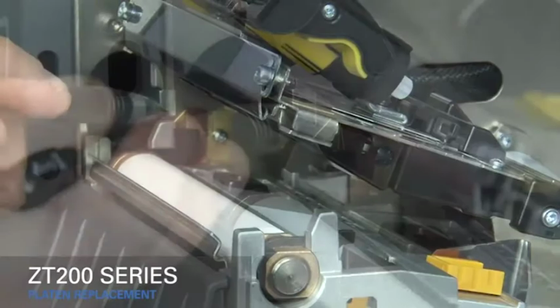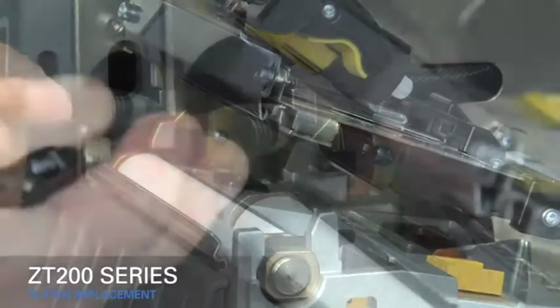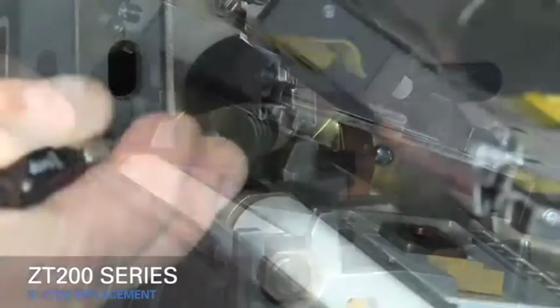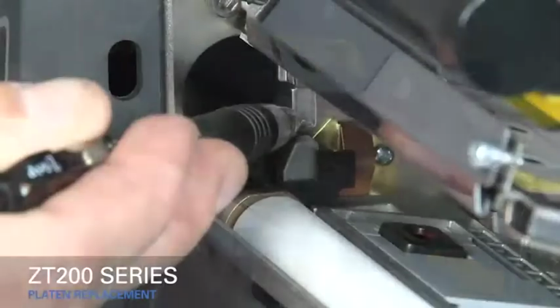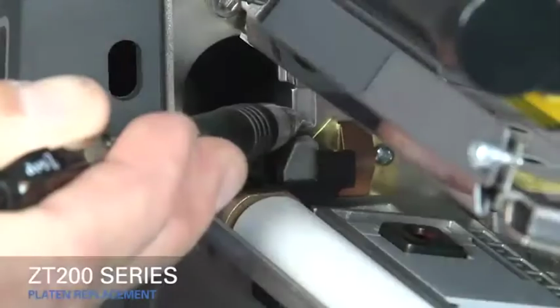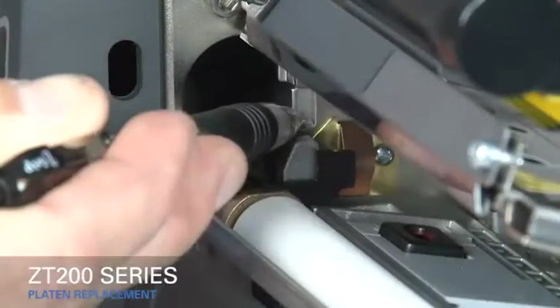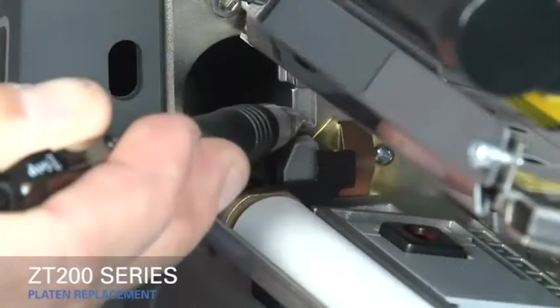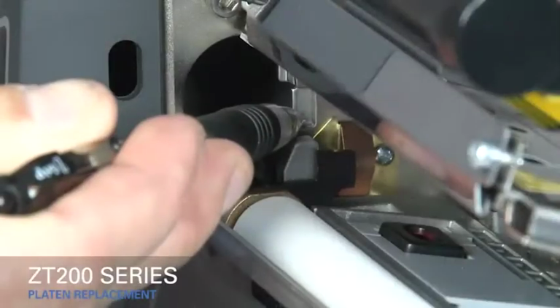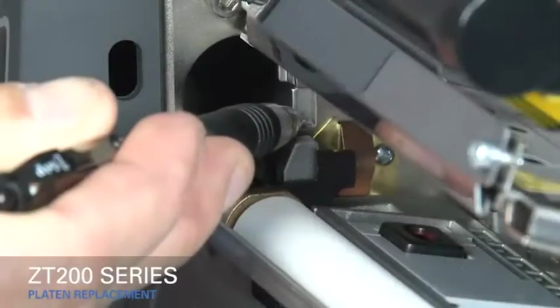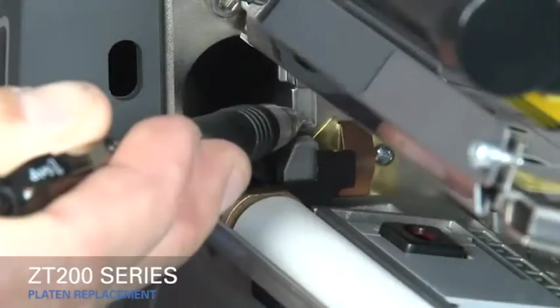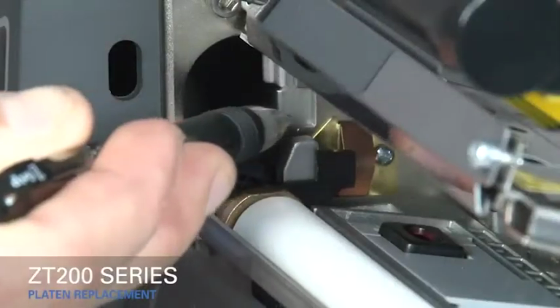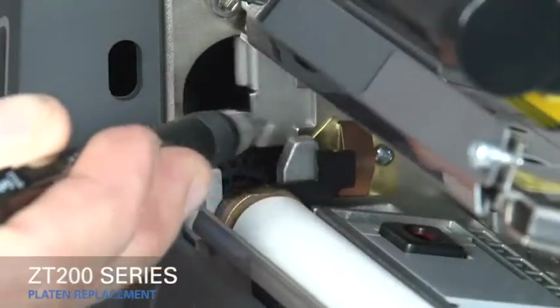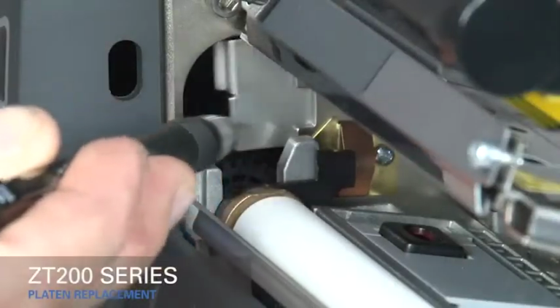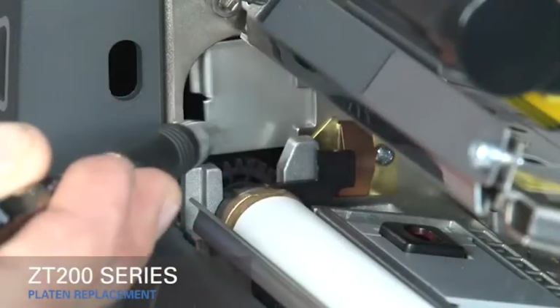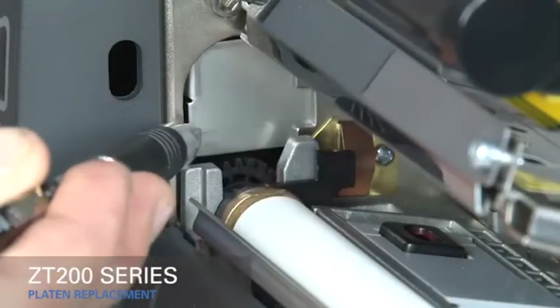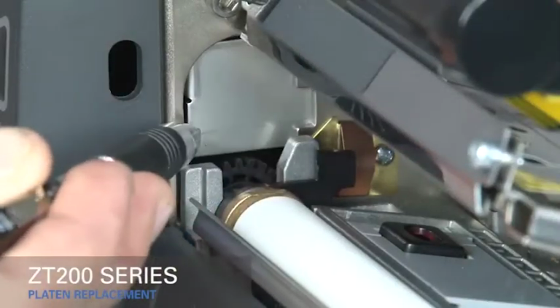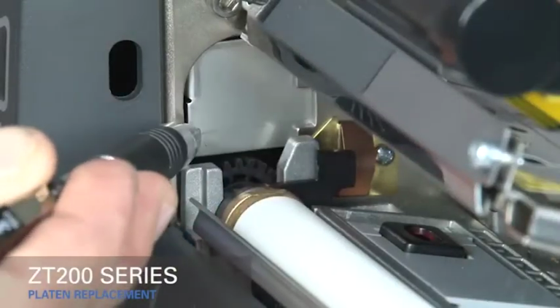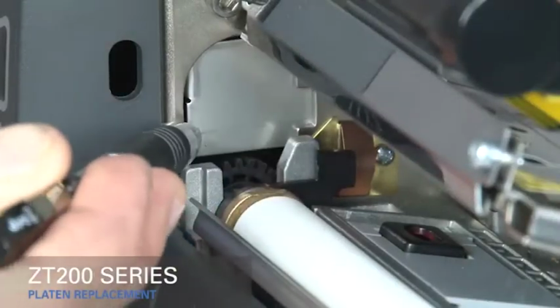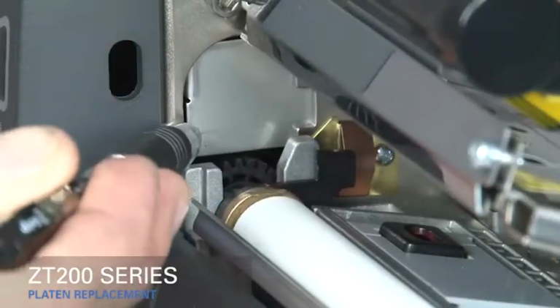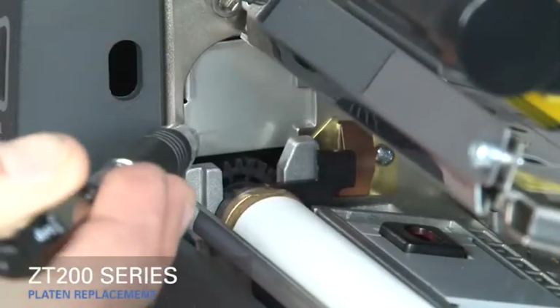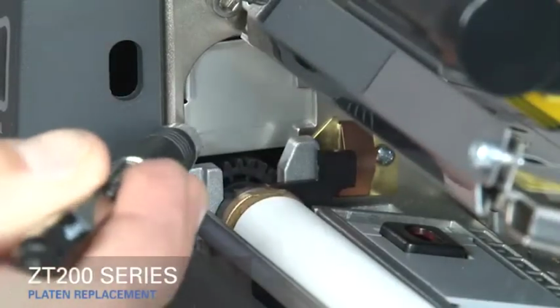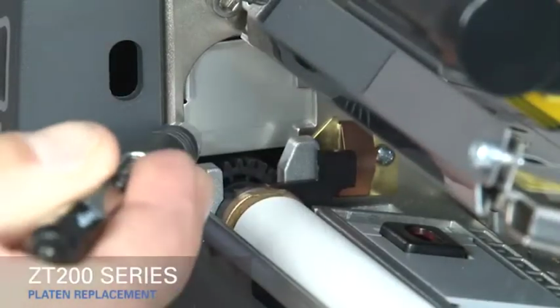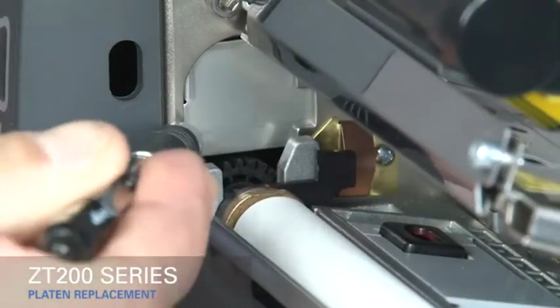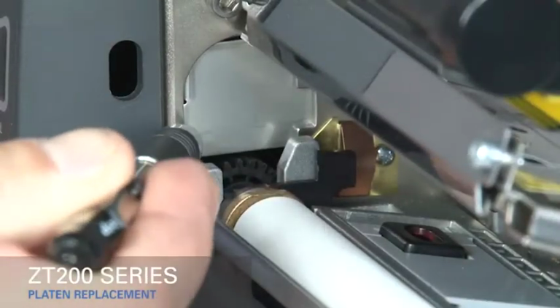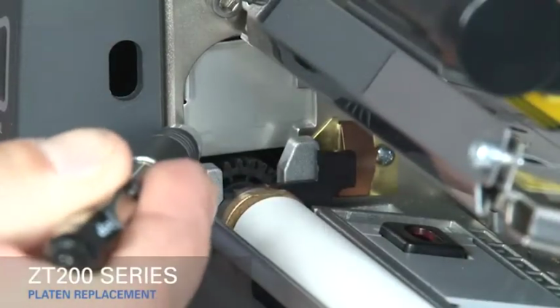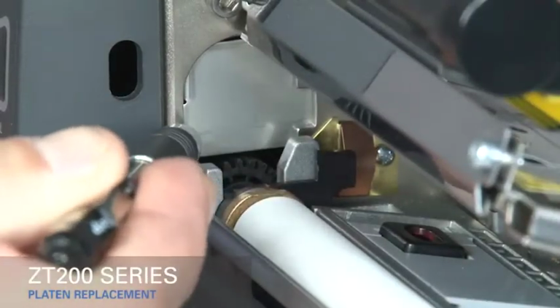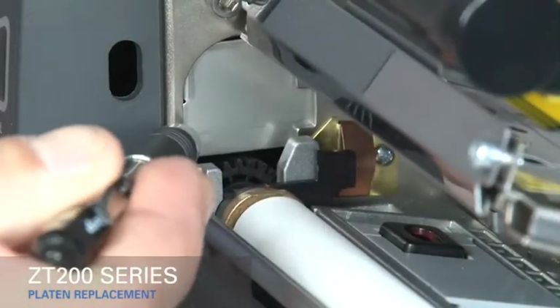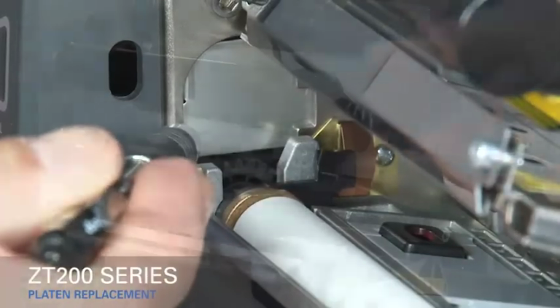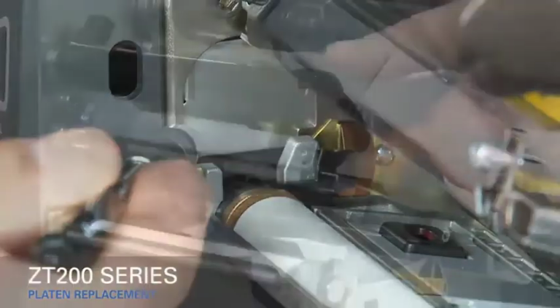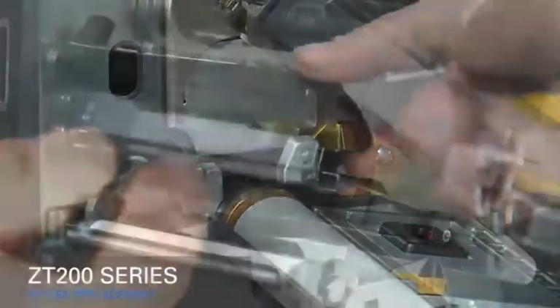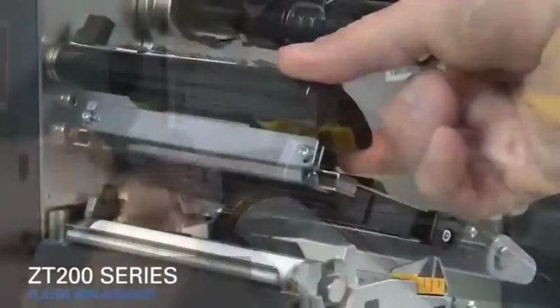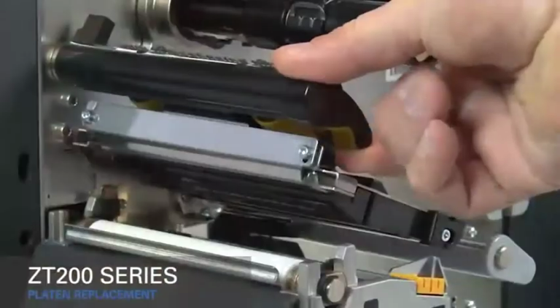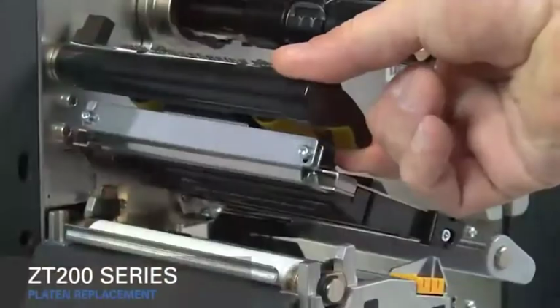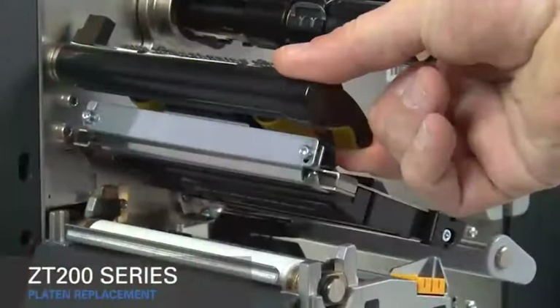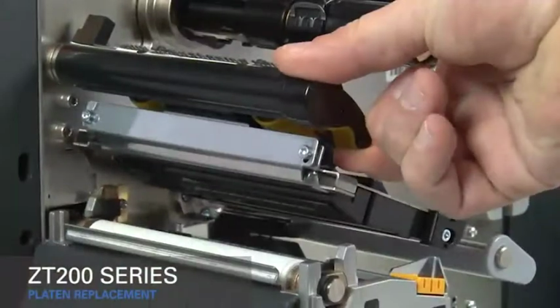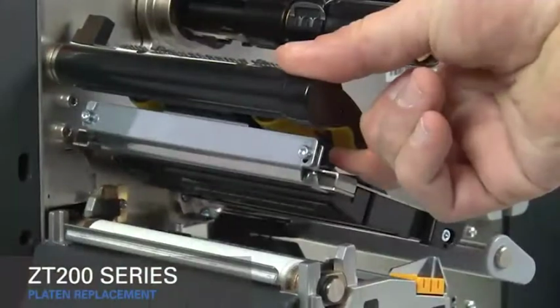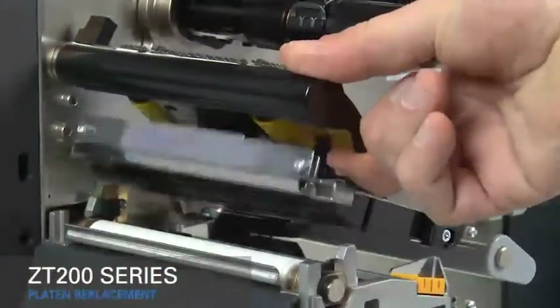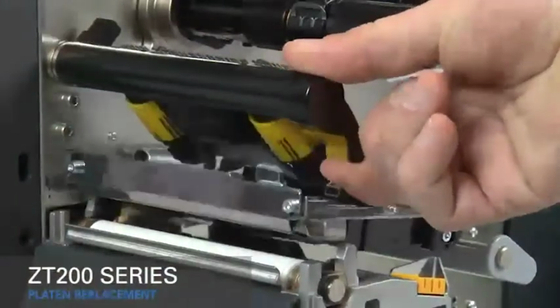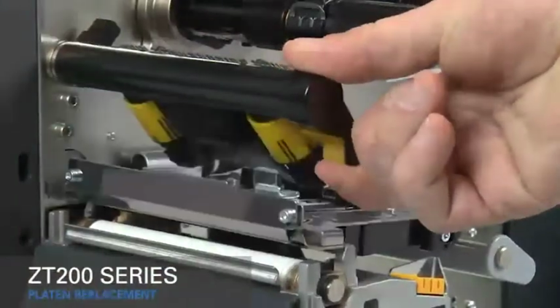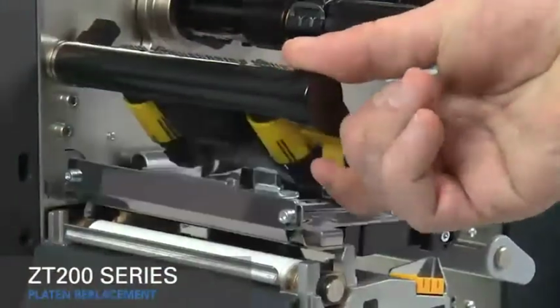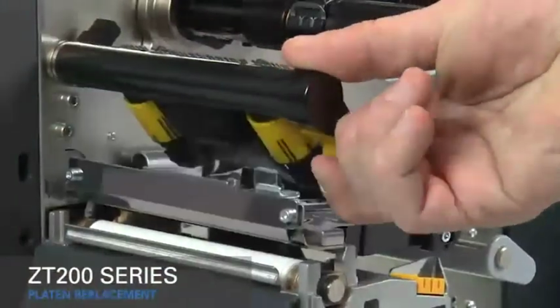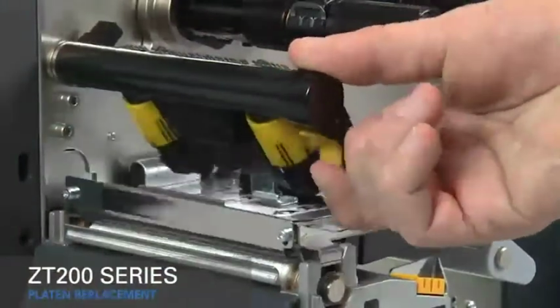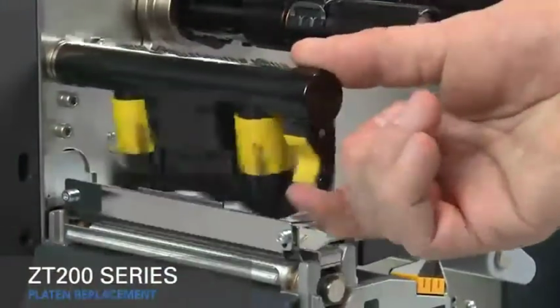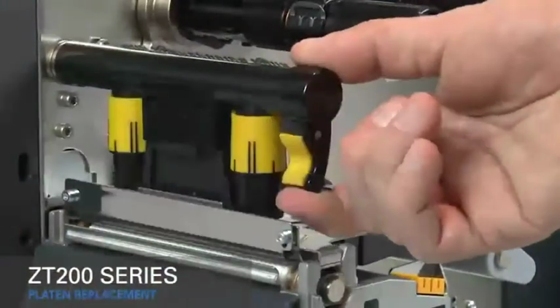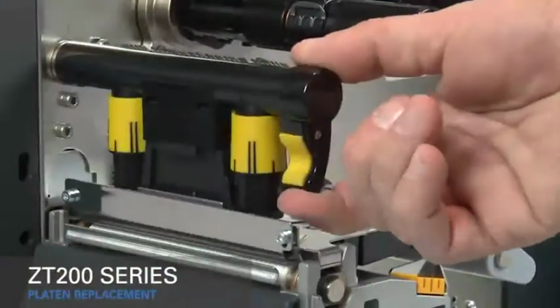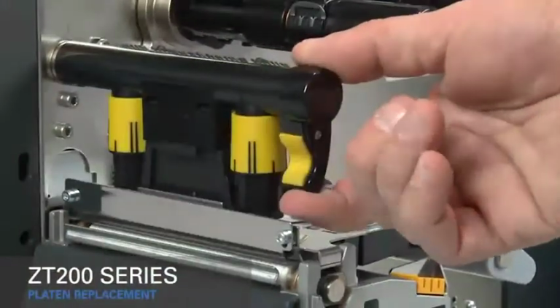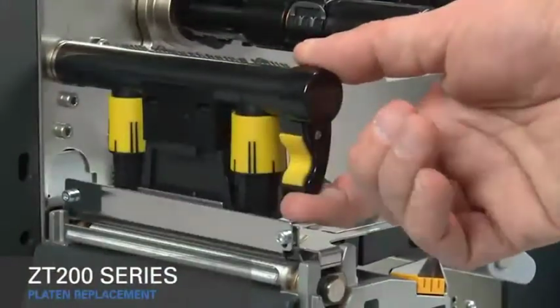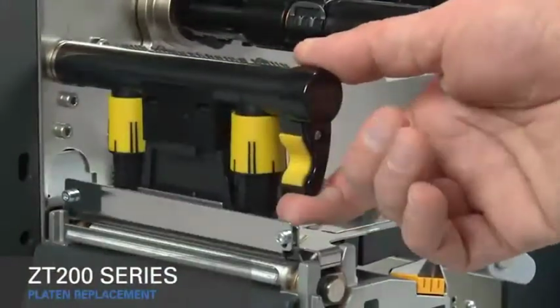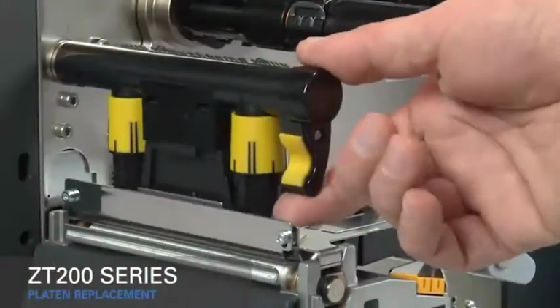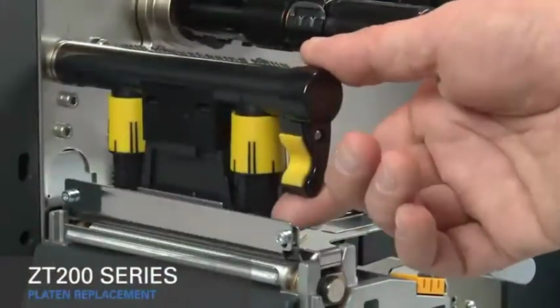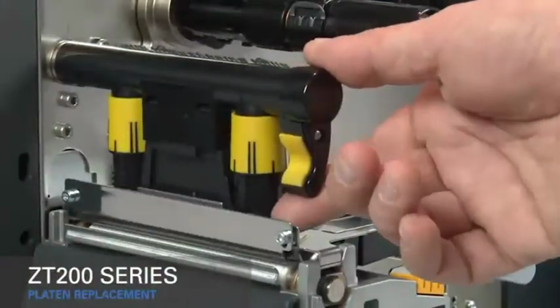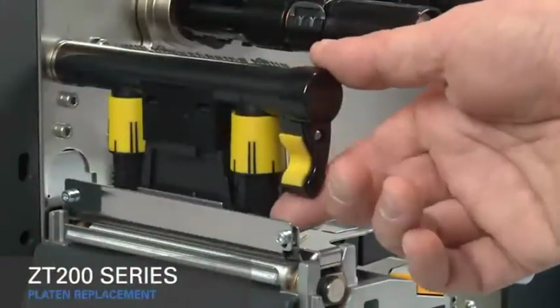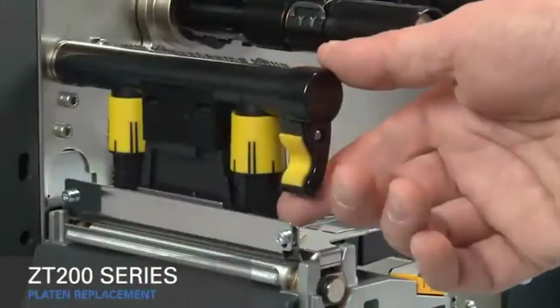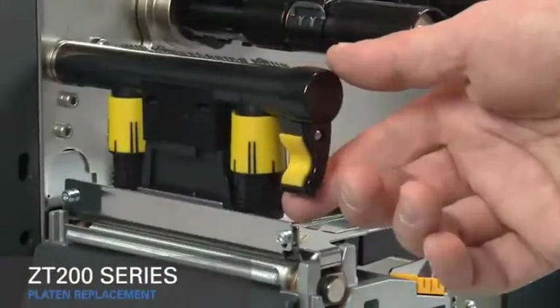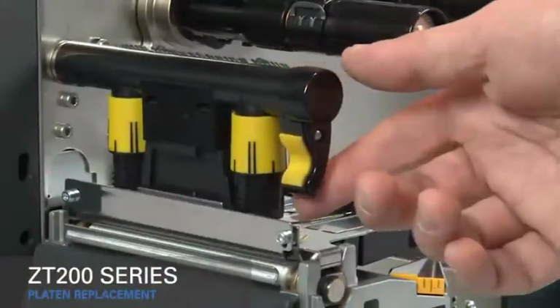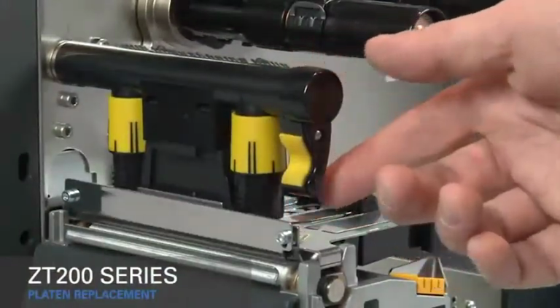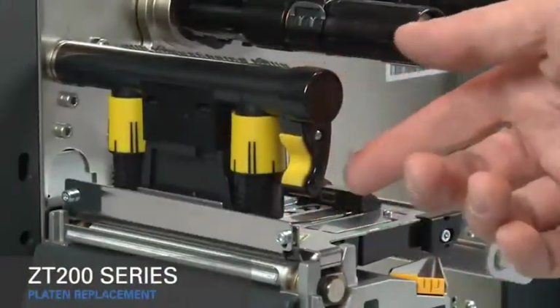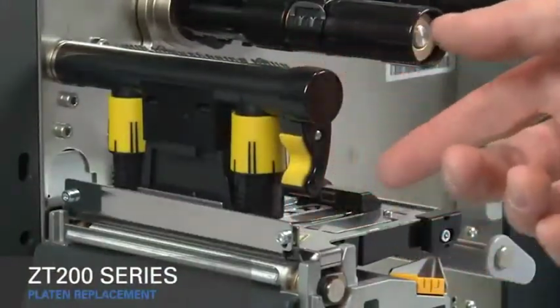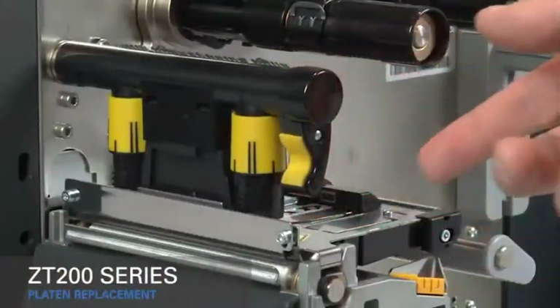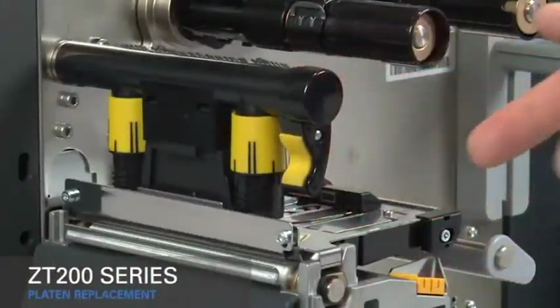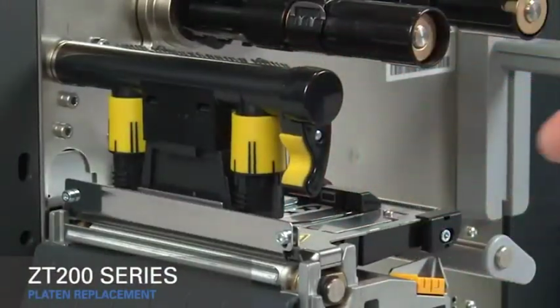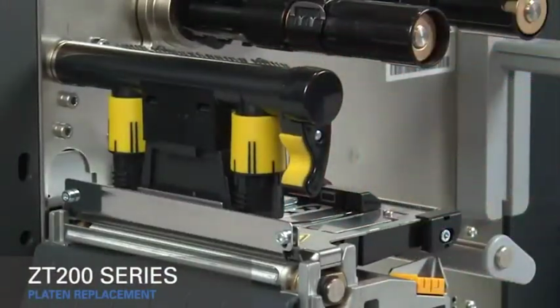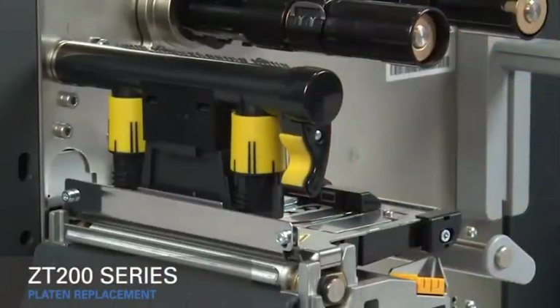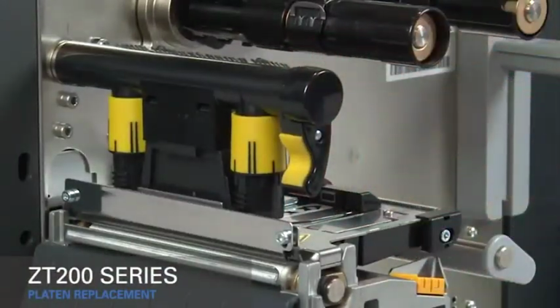Close the gear cover. Clean the platen roller. Rotate the gold print head lever down to close the print head.